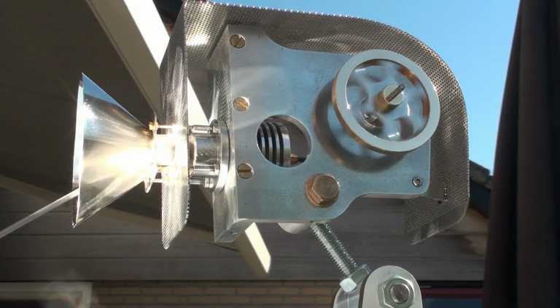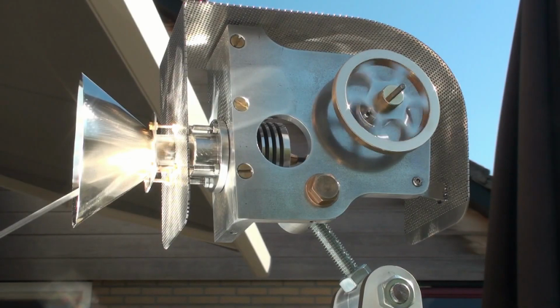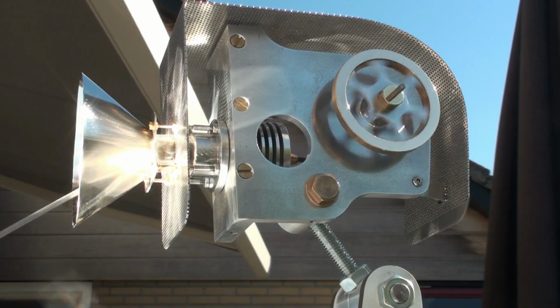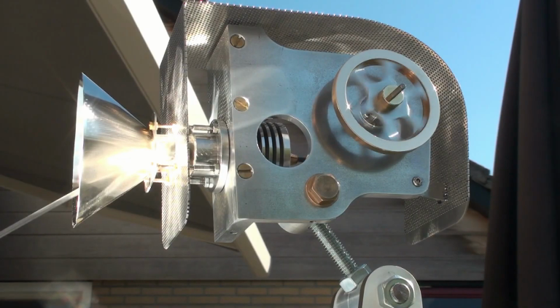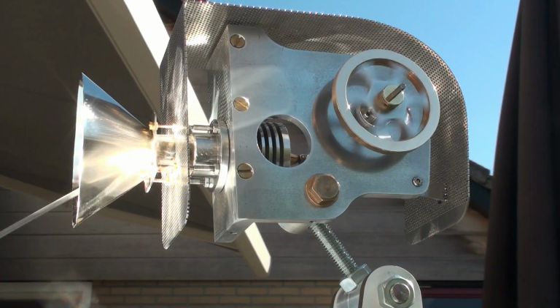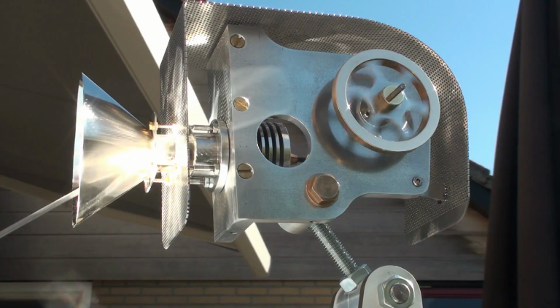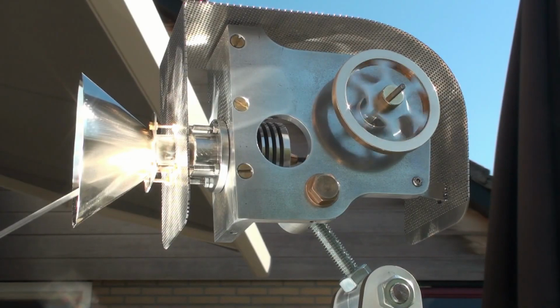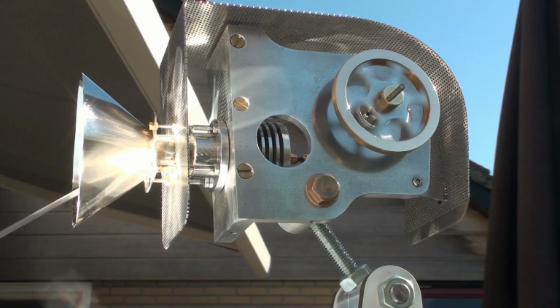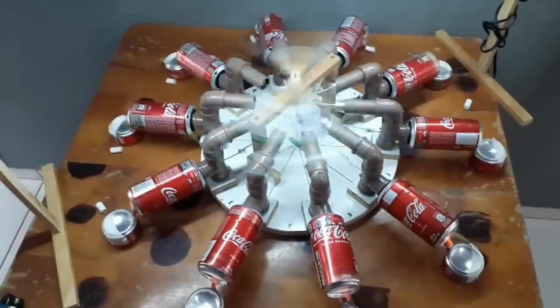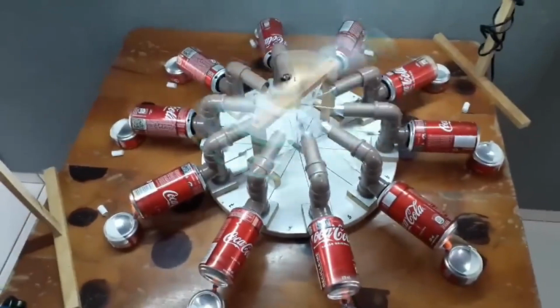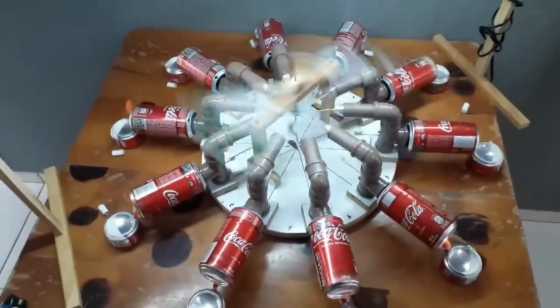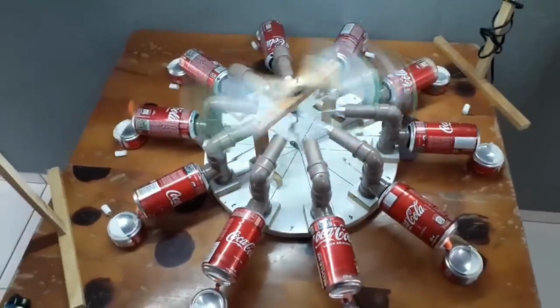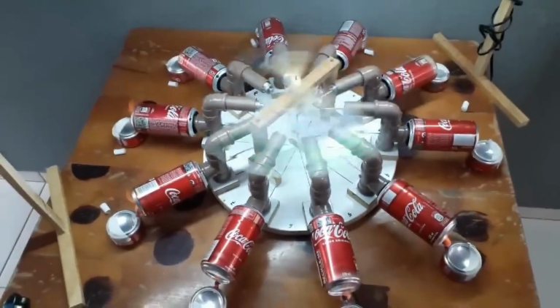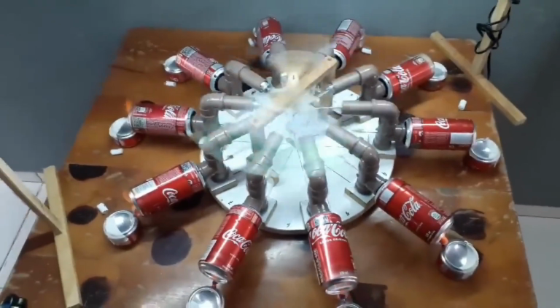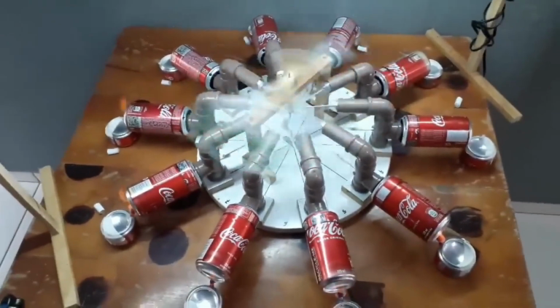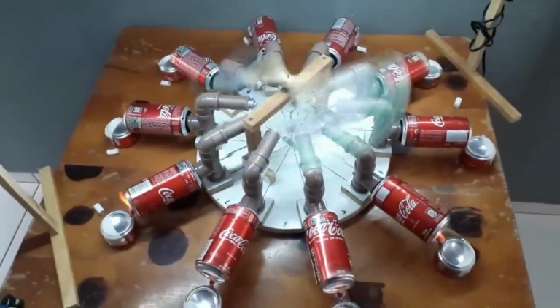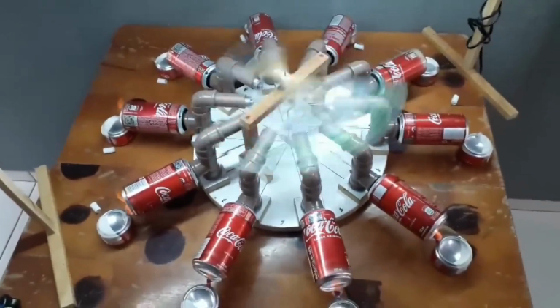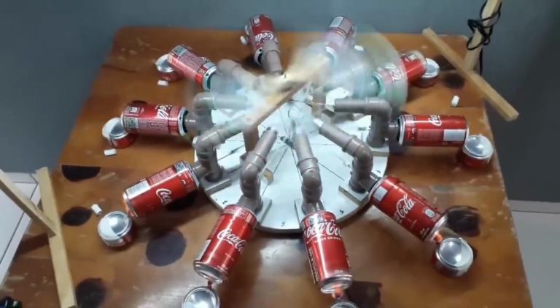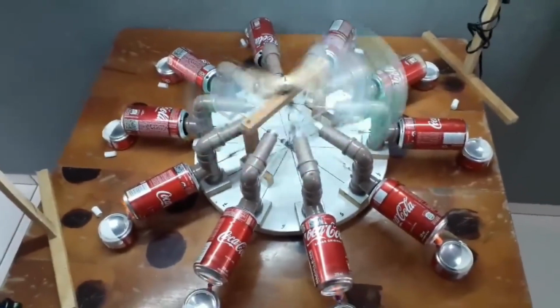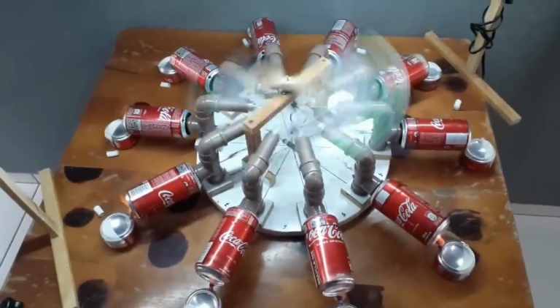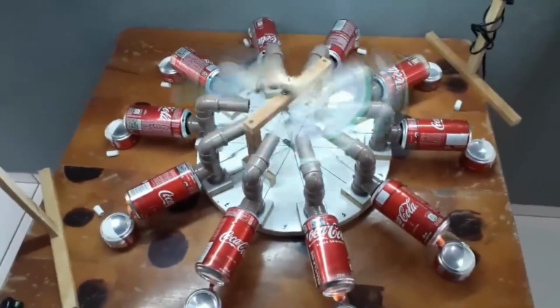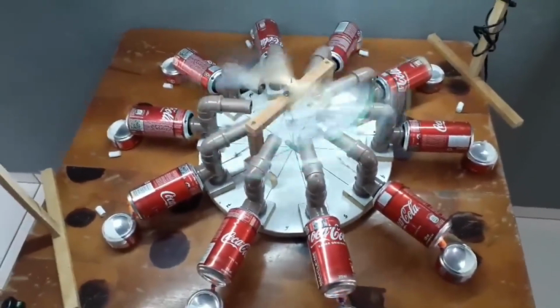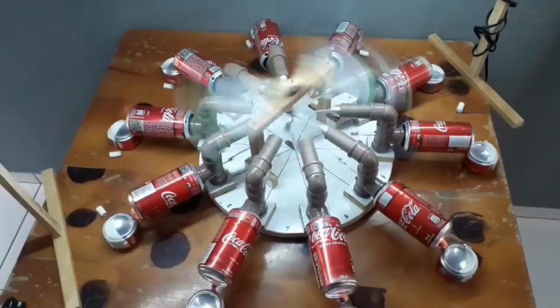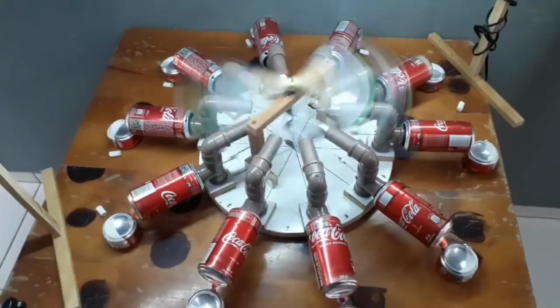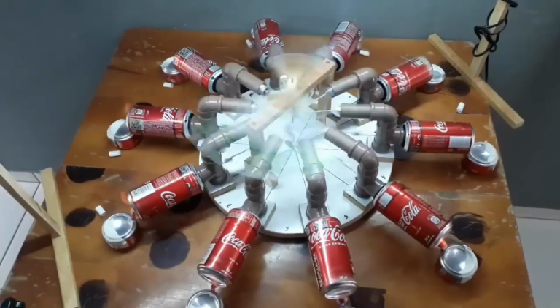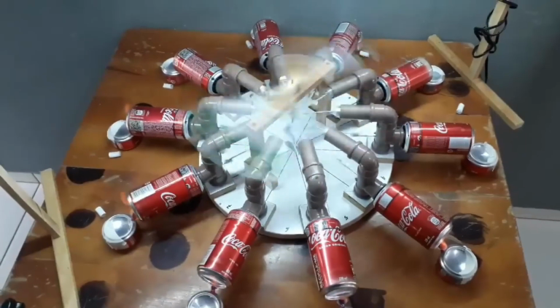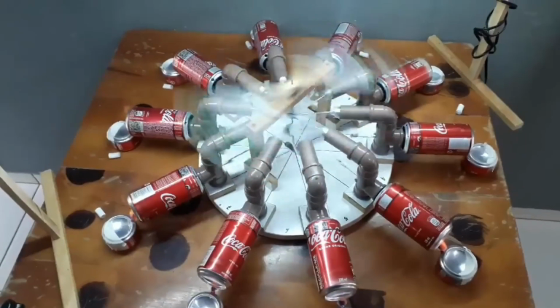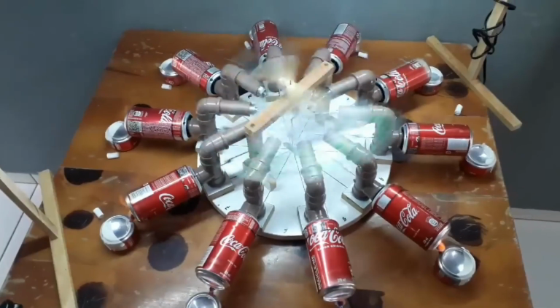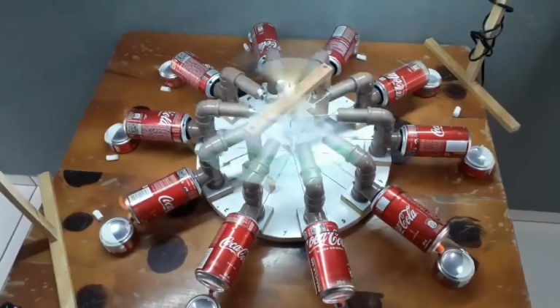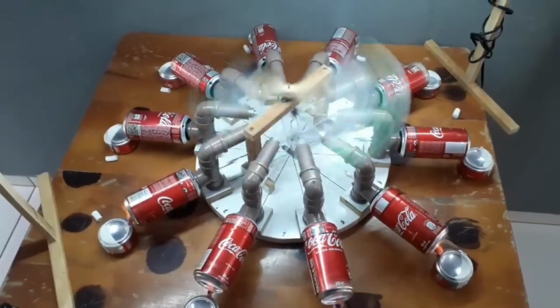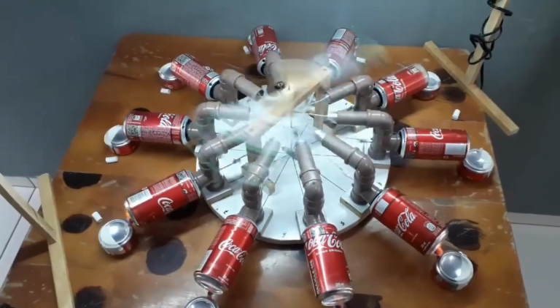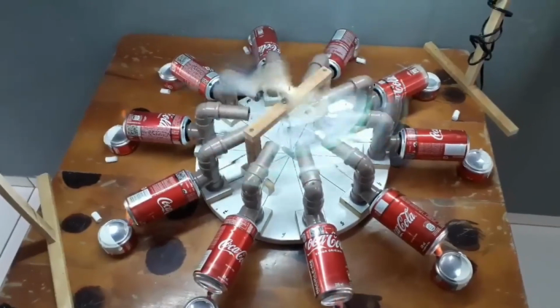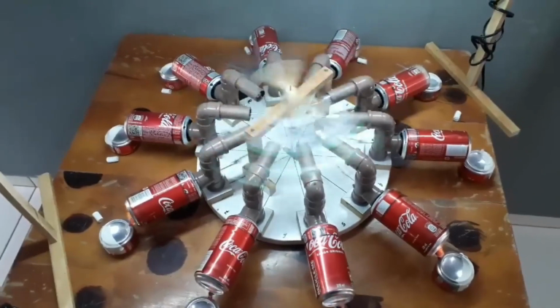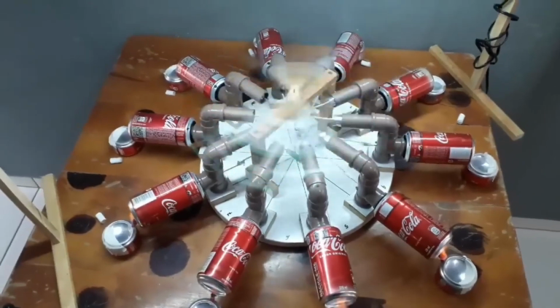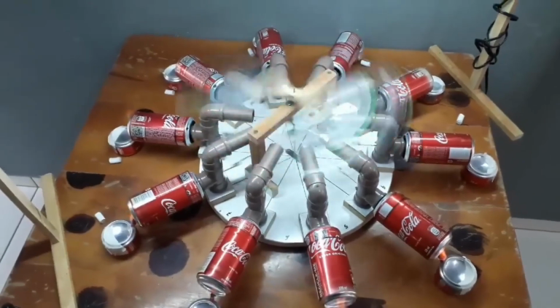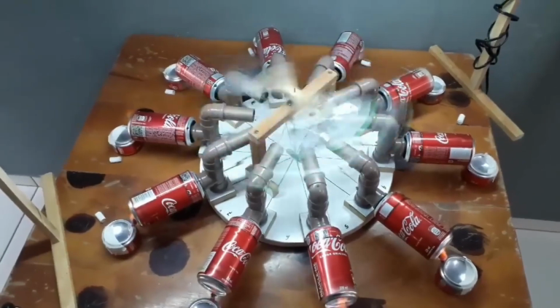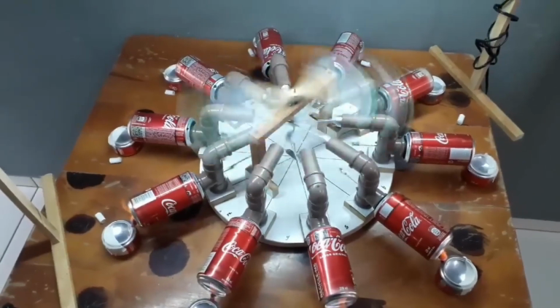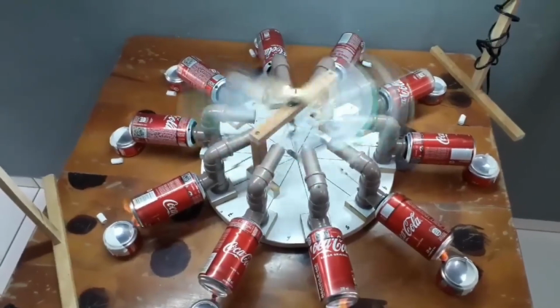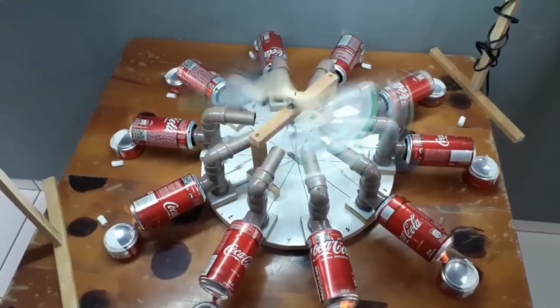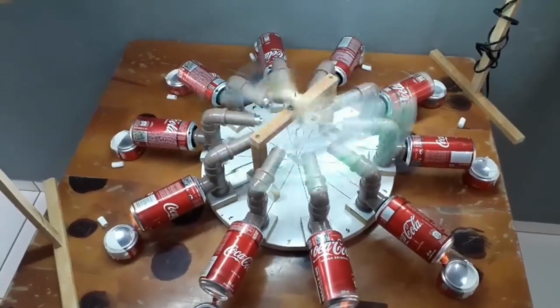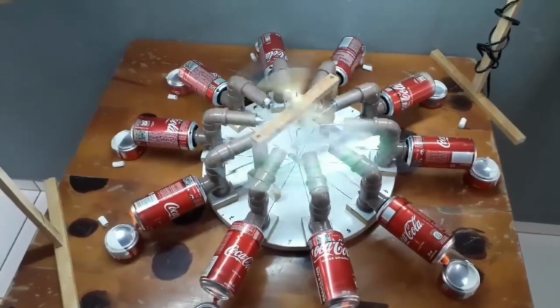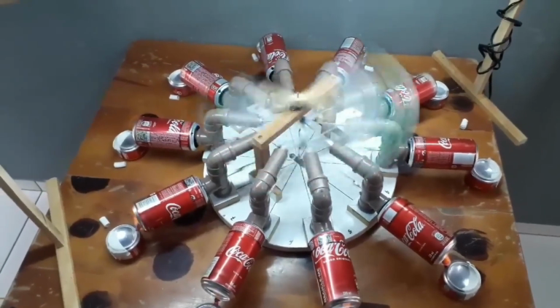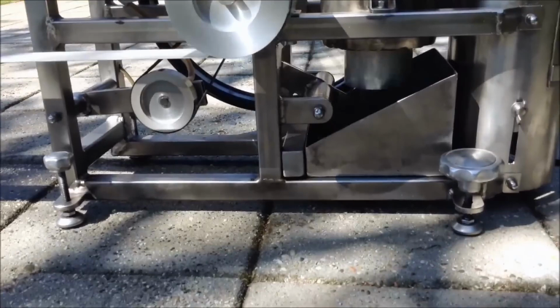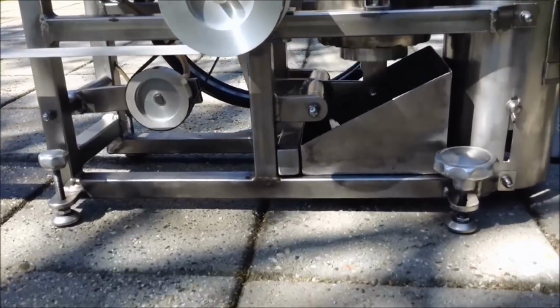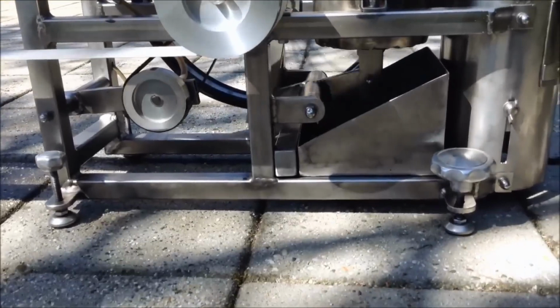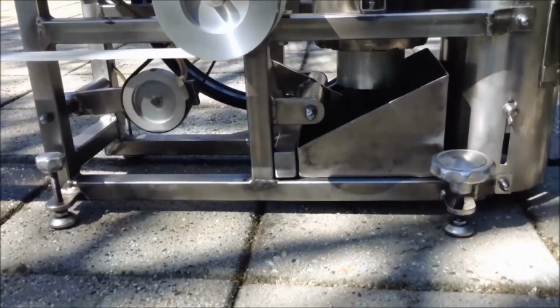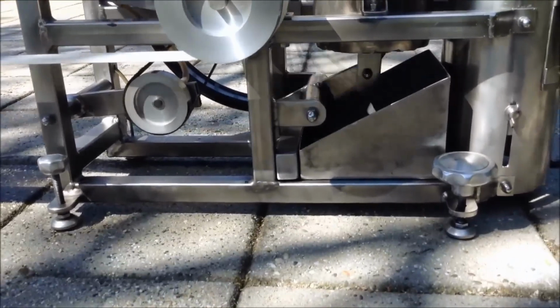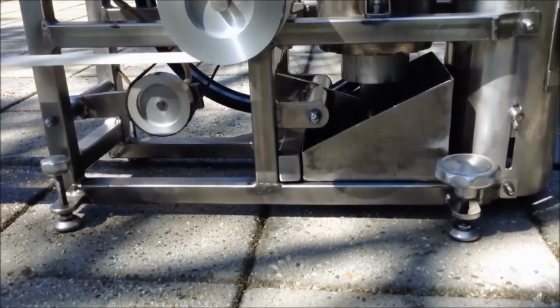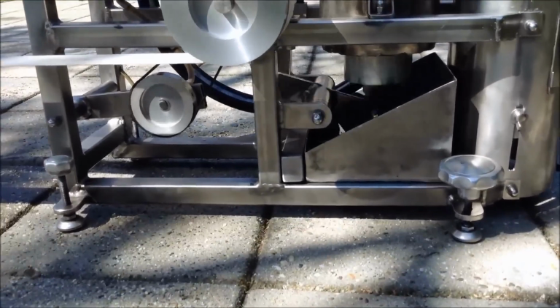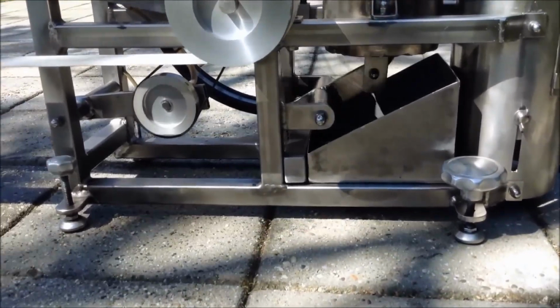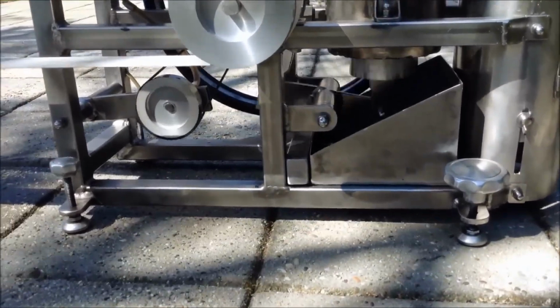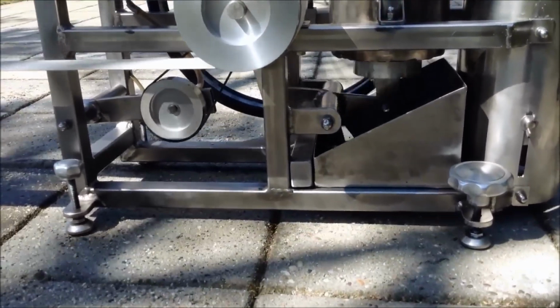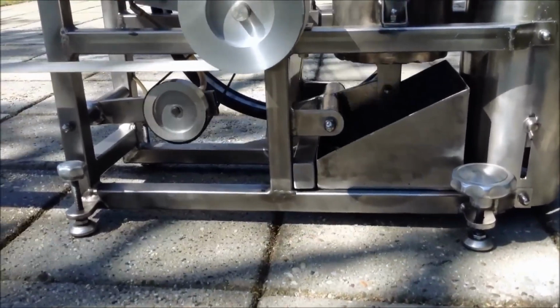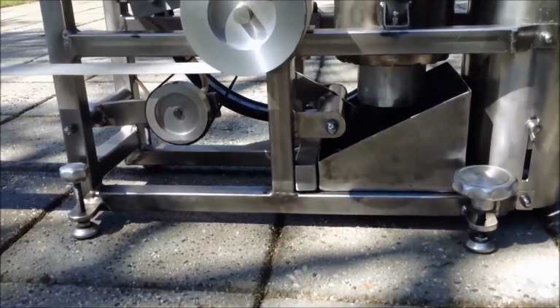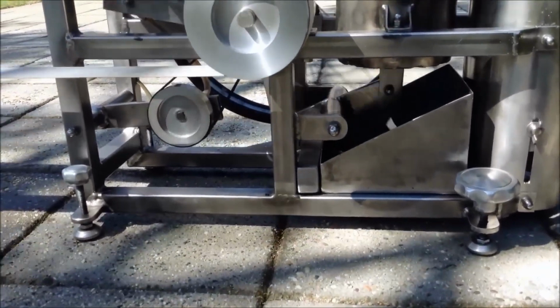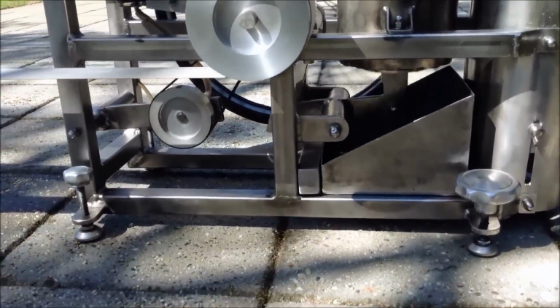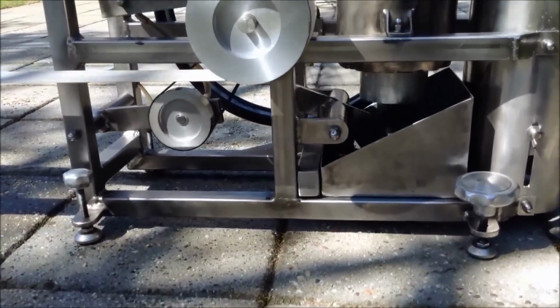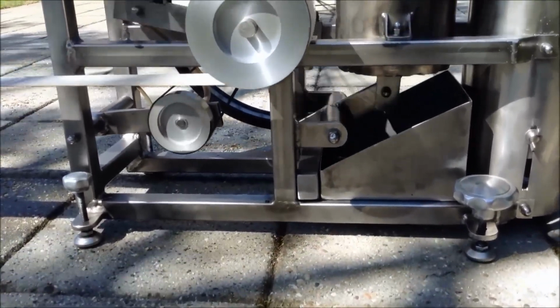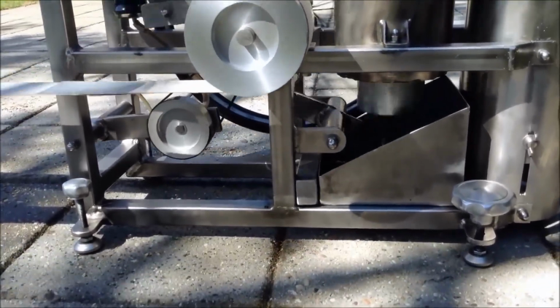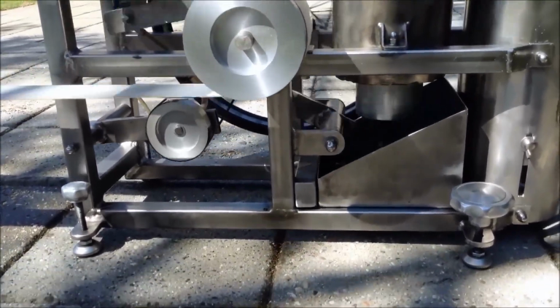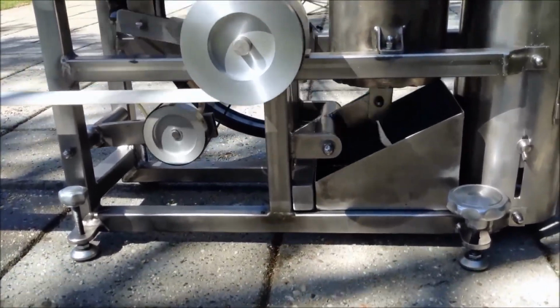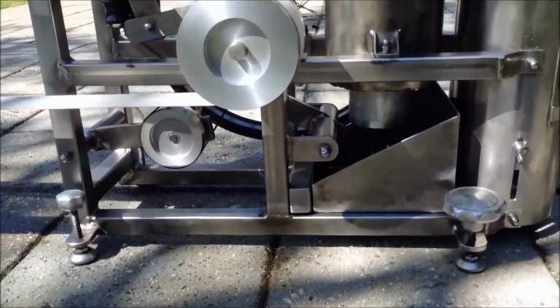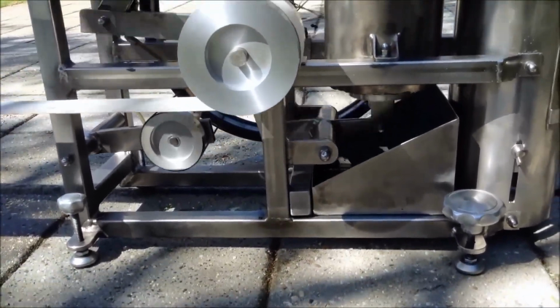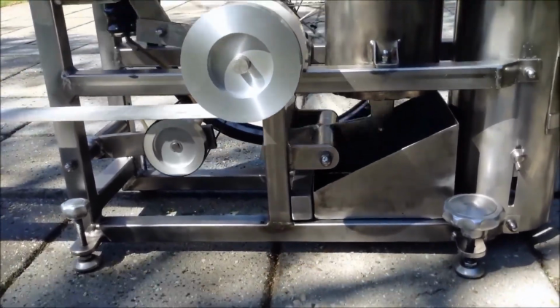The Stirling engine is known for its efficiency, quiet operation, and potential for use in small-scale power generation.